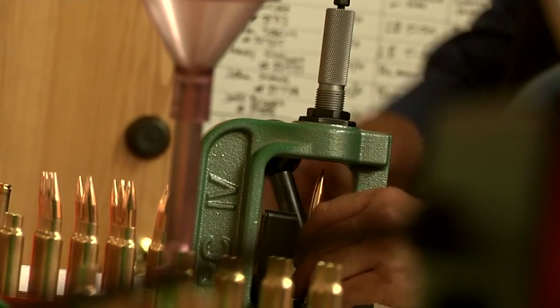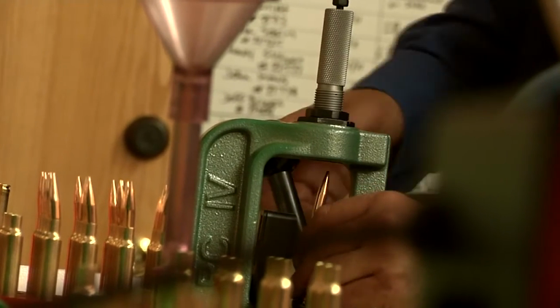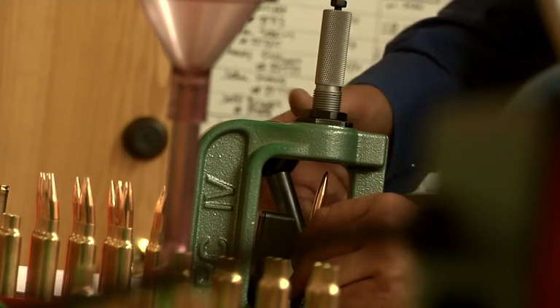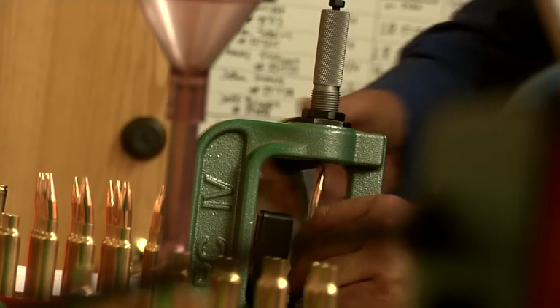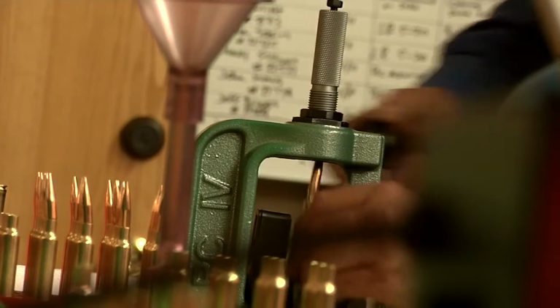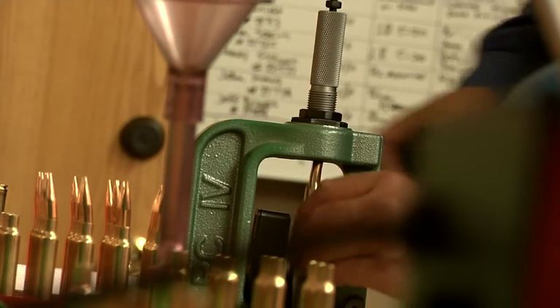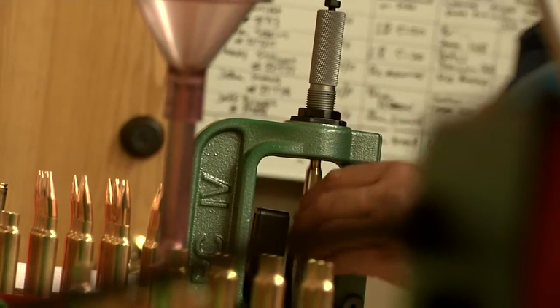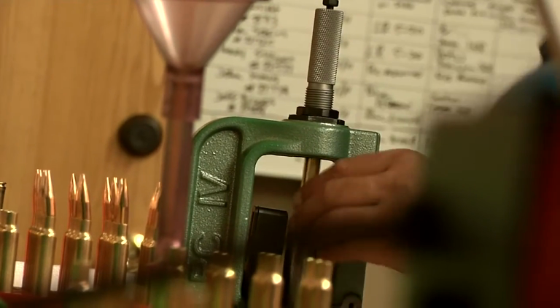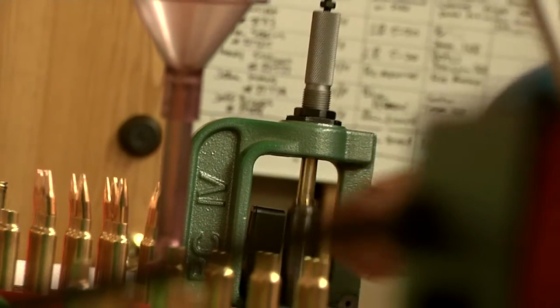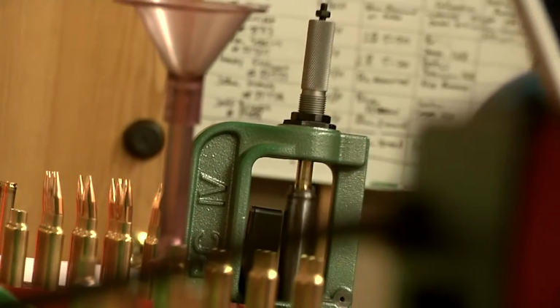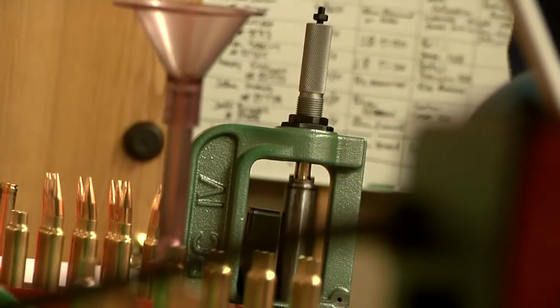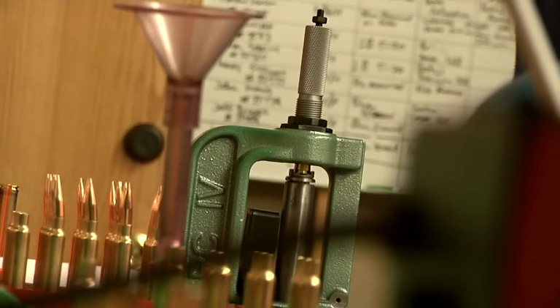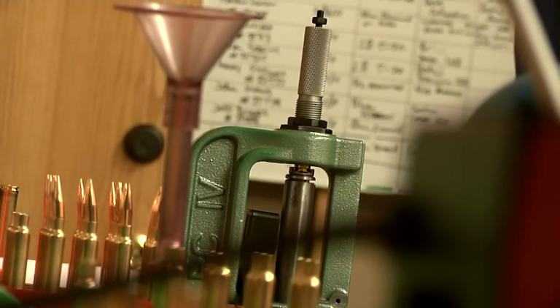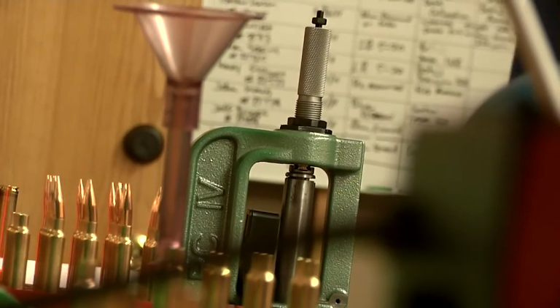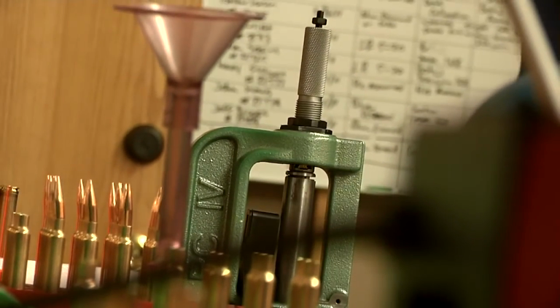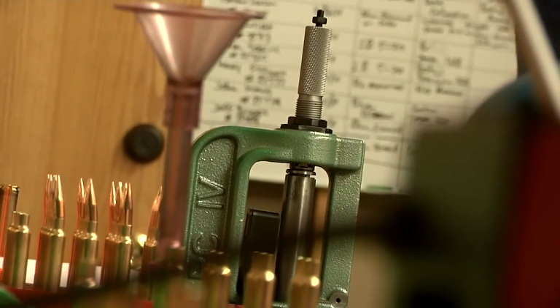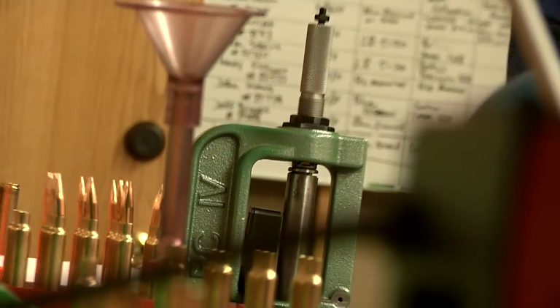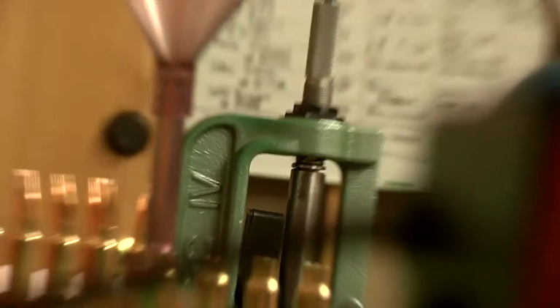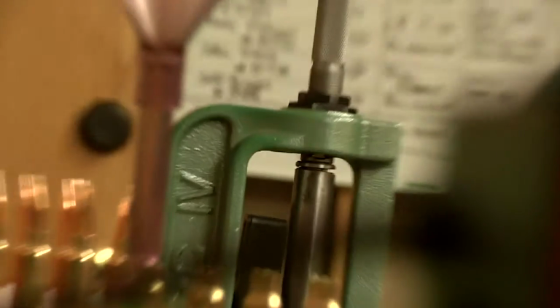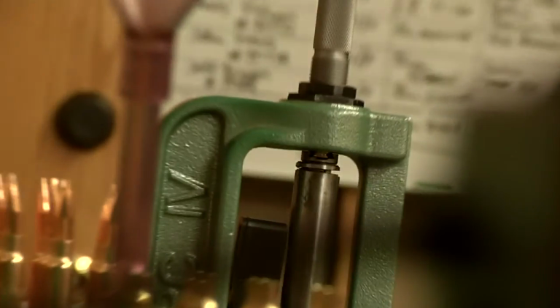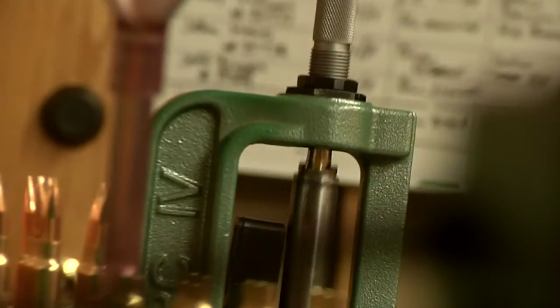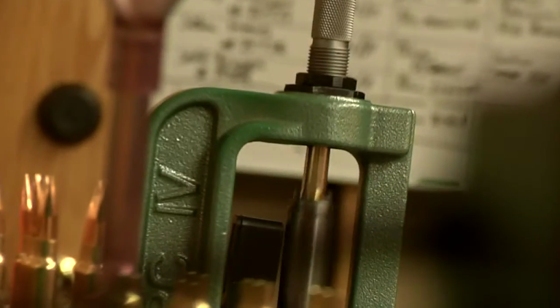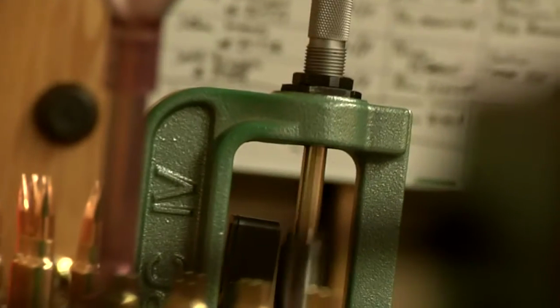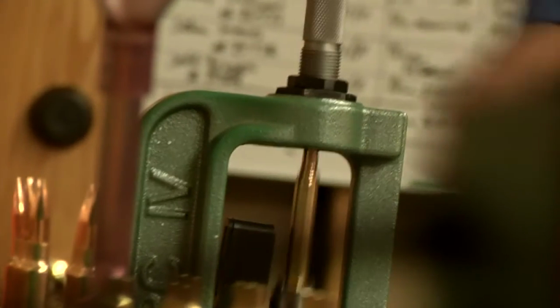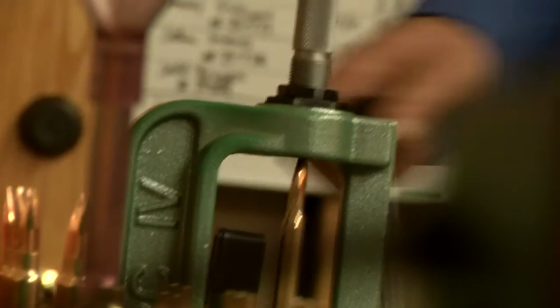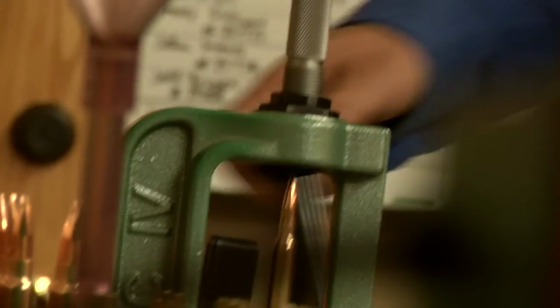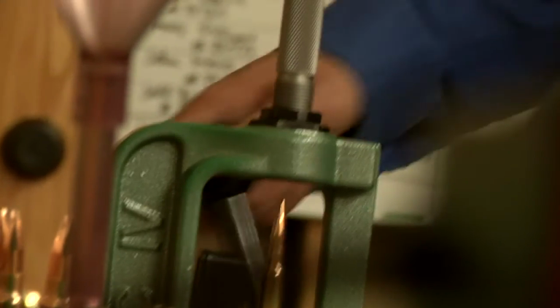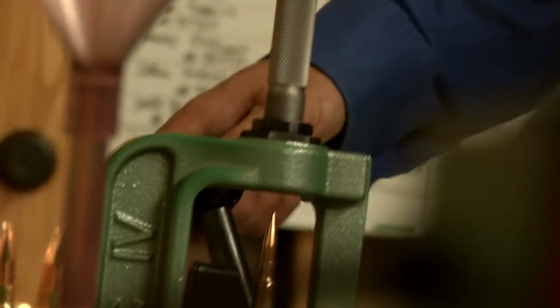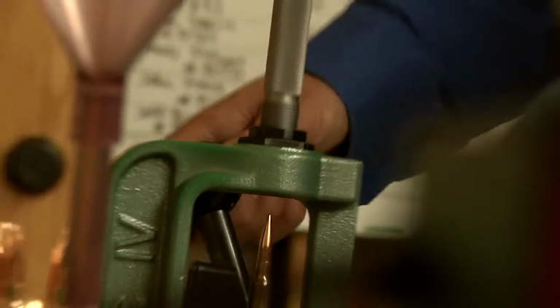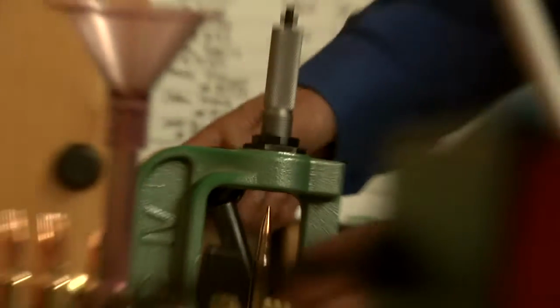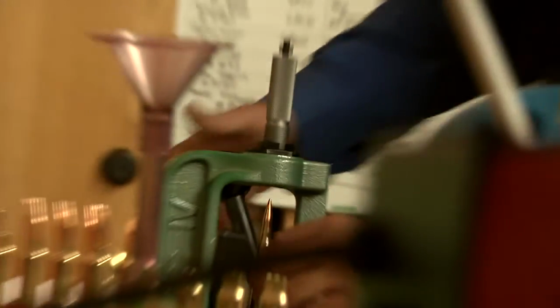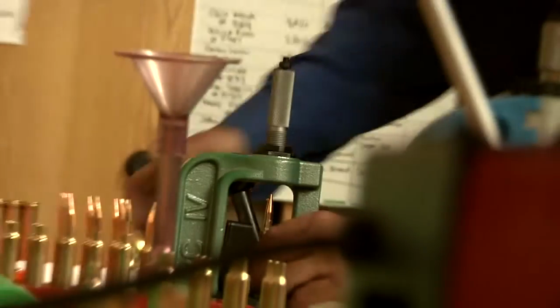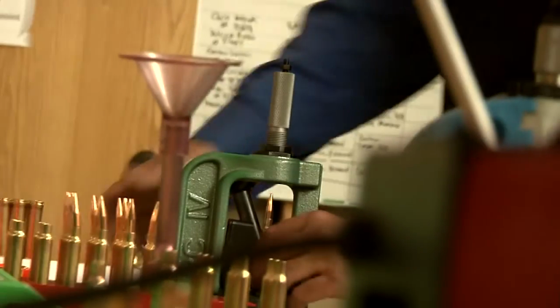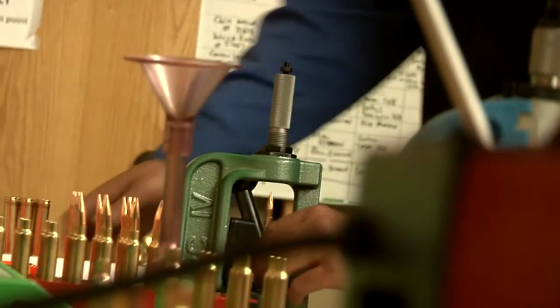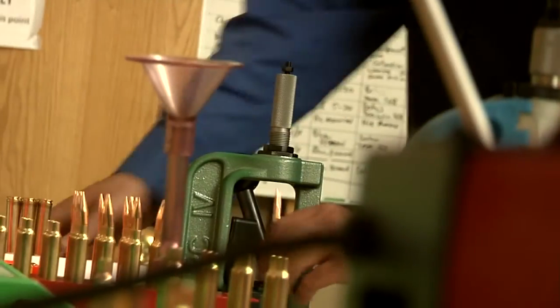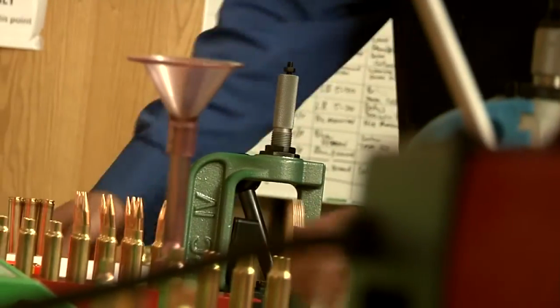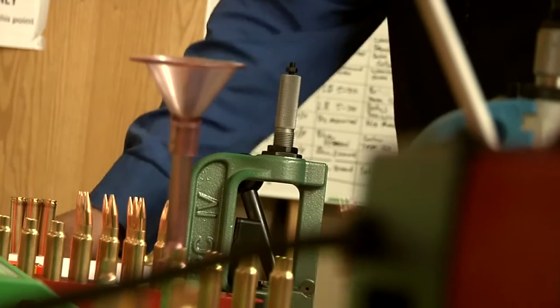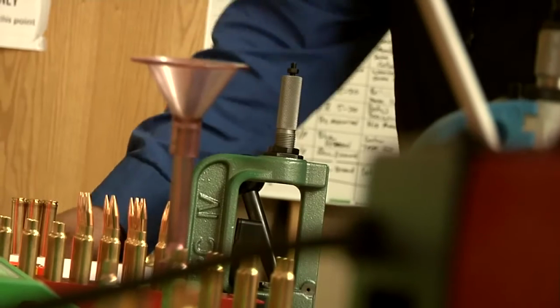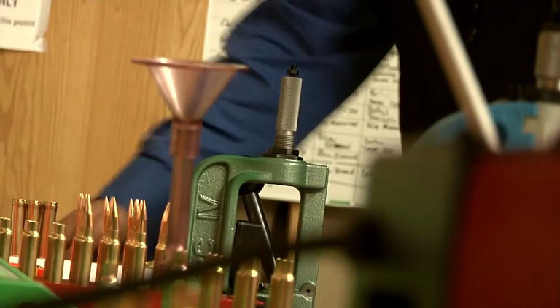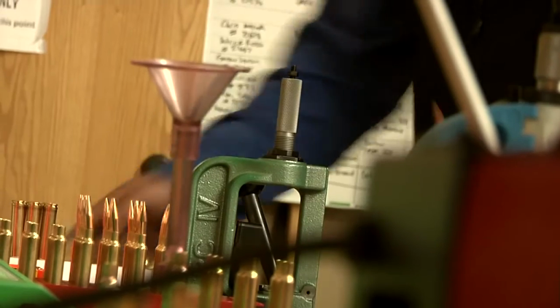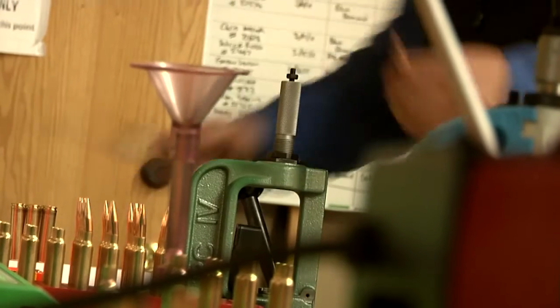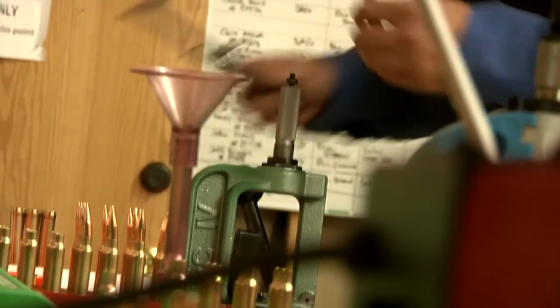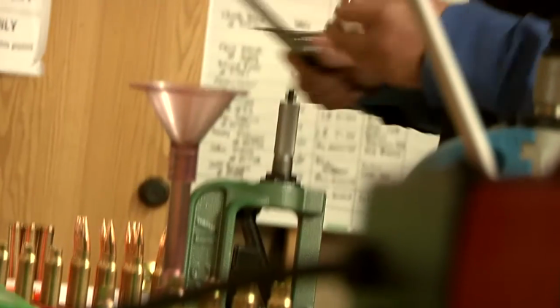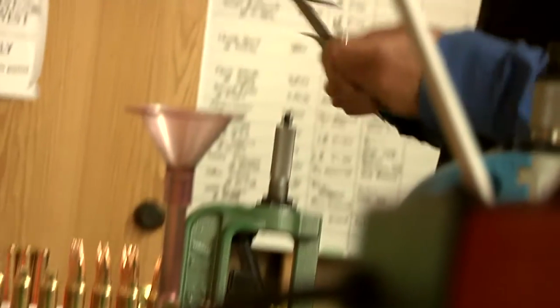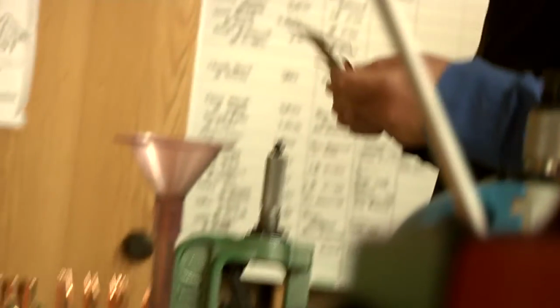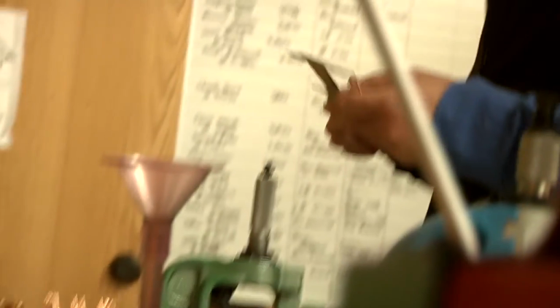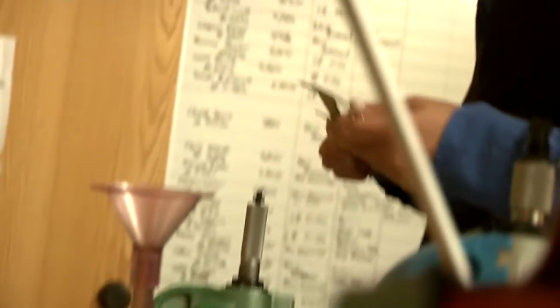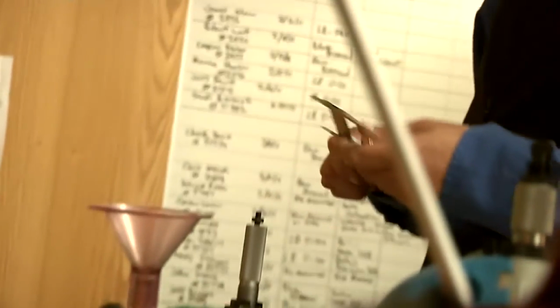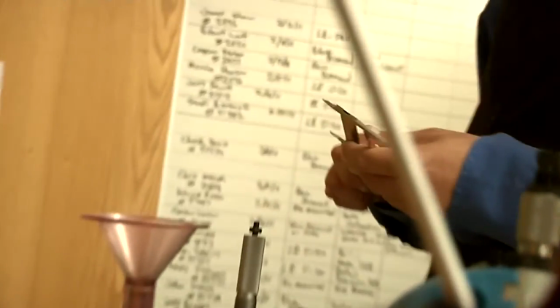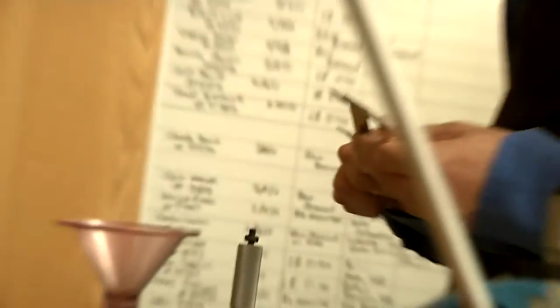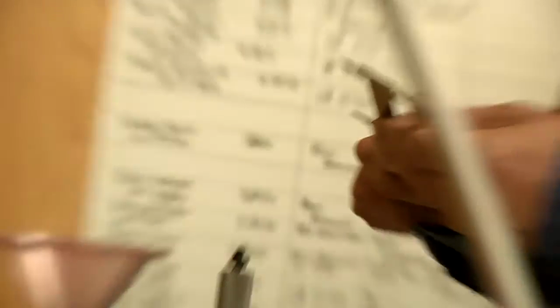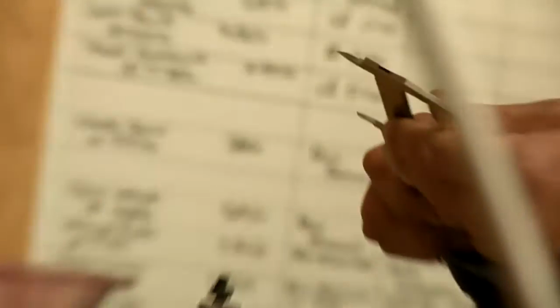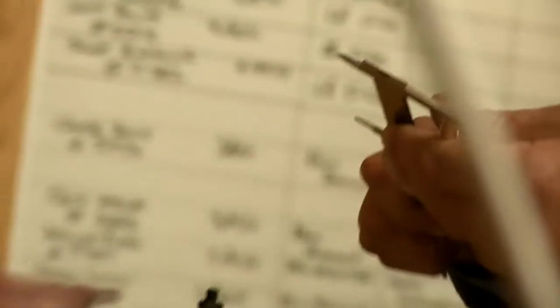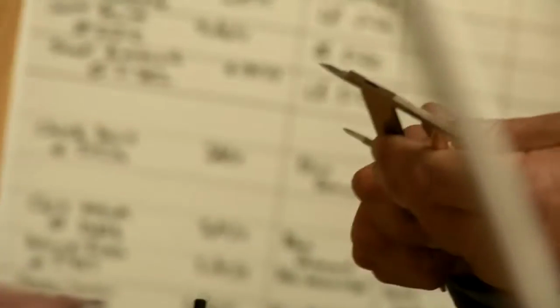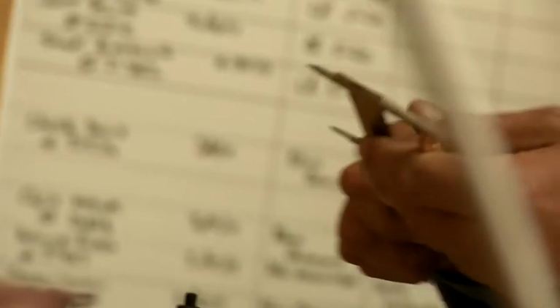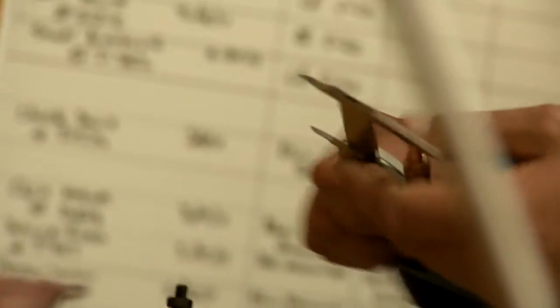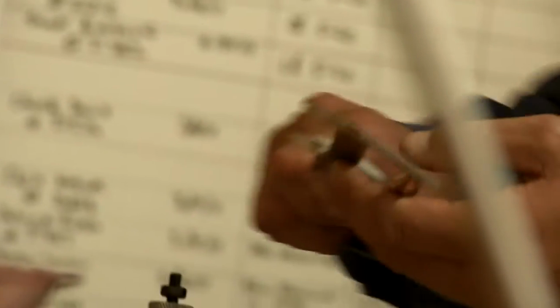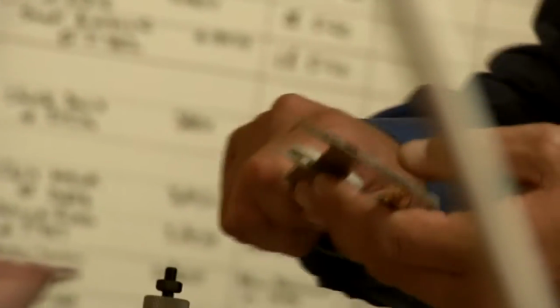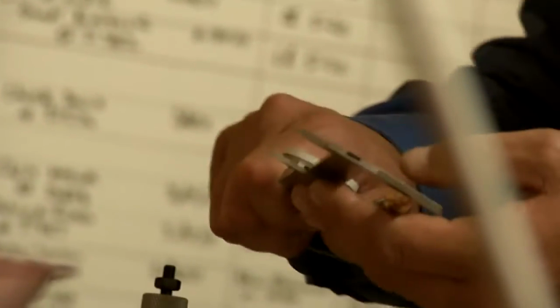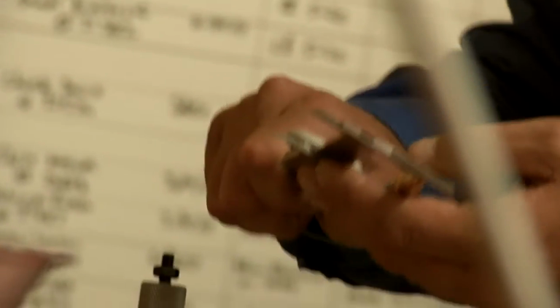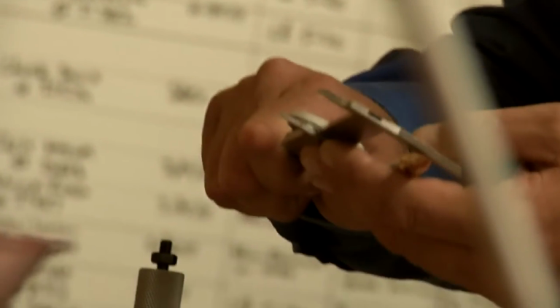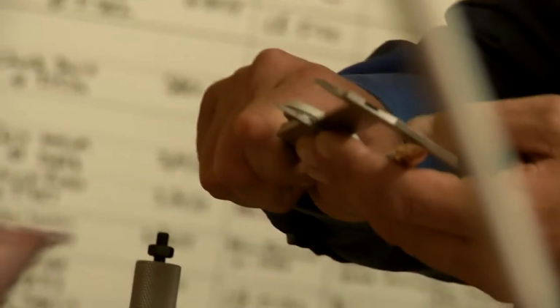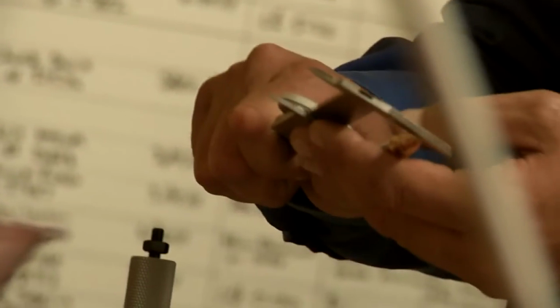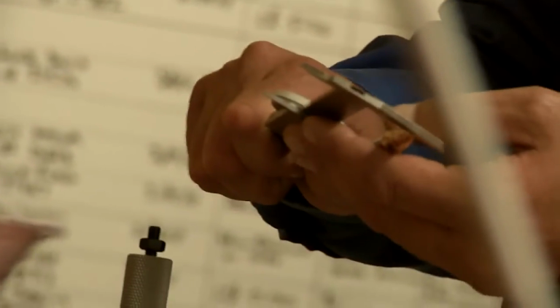We offer over 50 different custom loads for you to choose, from the 40-grain 204 Ruger all the way up to the 300-grain 340 Weatherby Magnum.